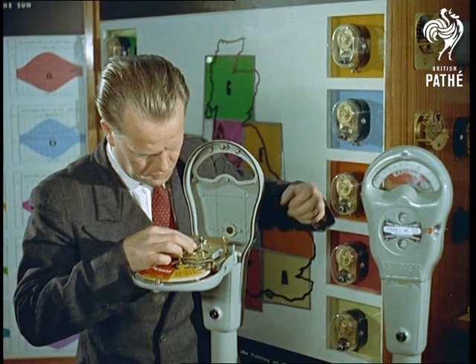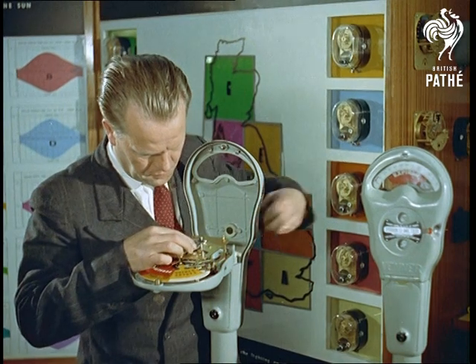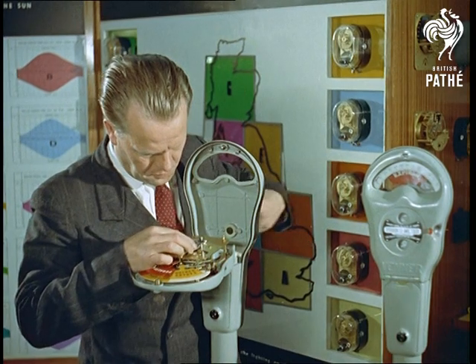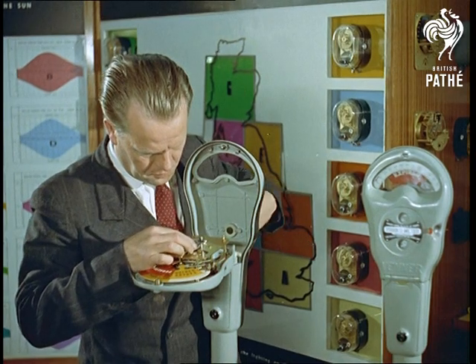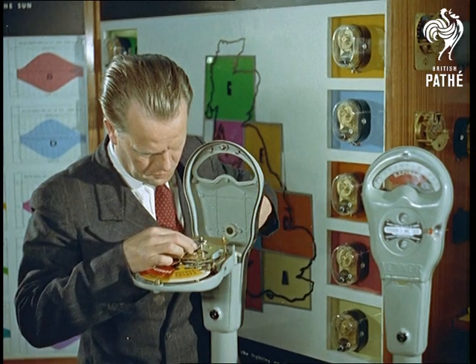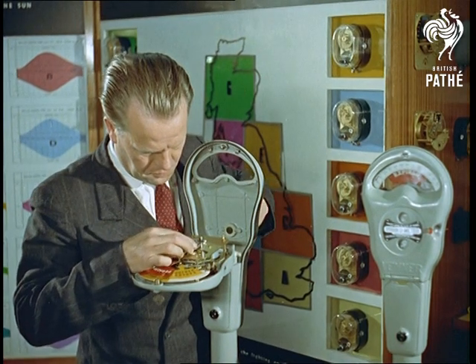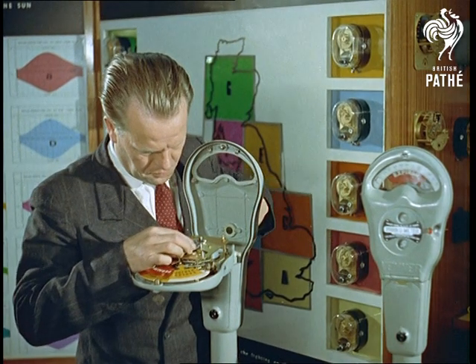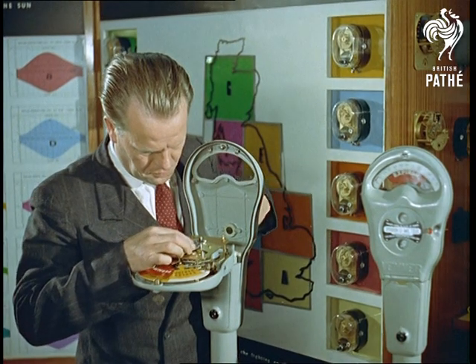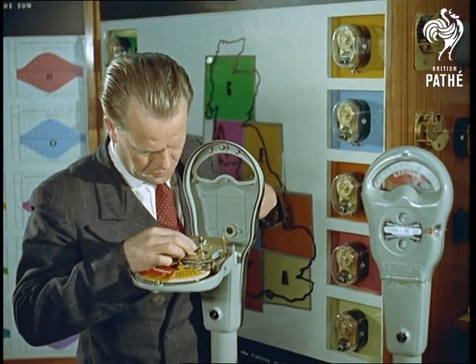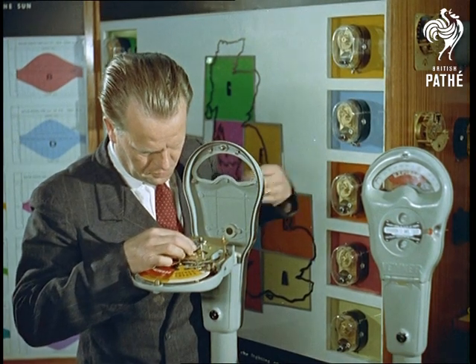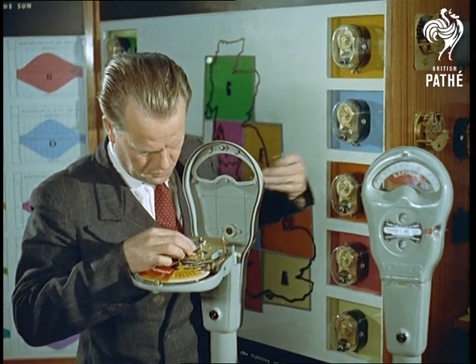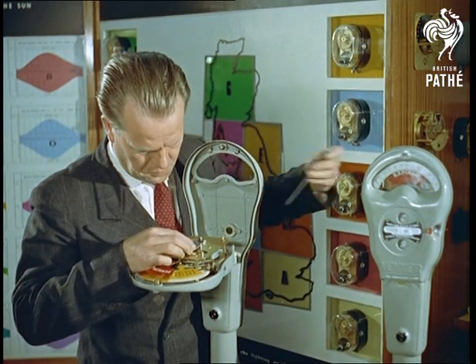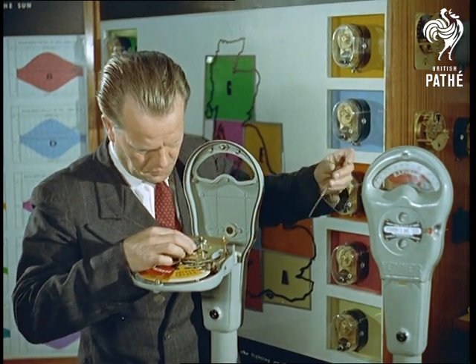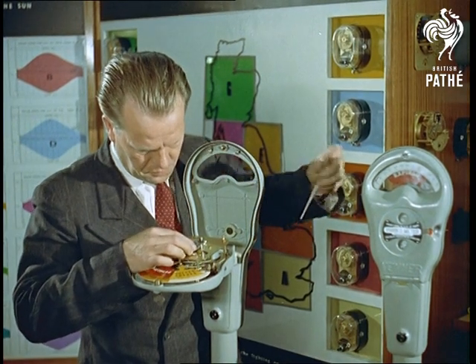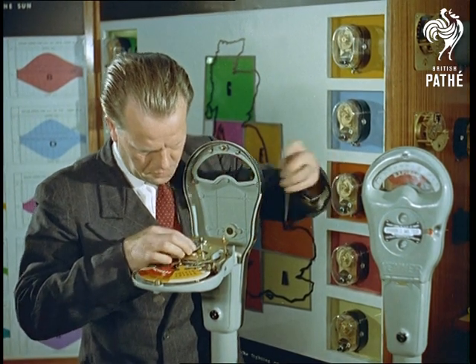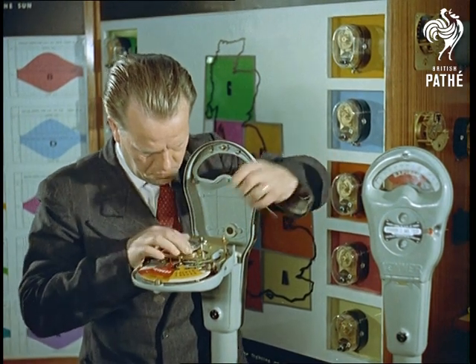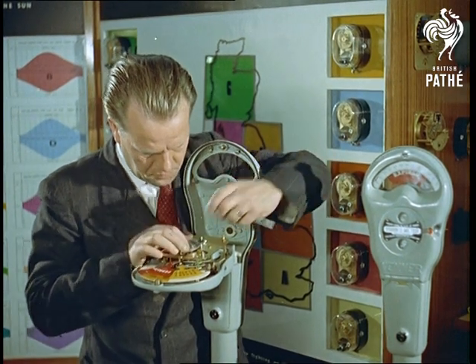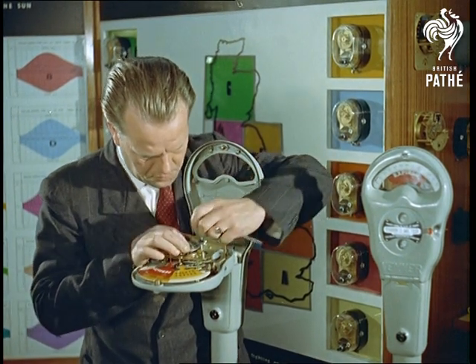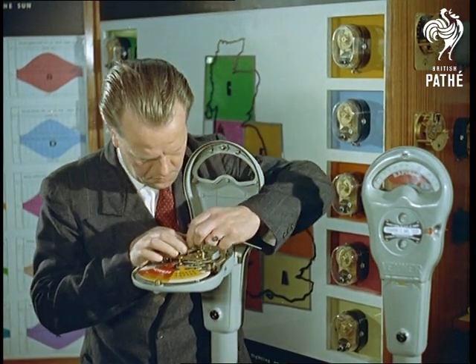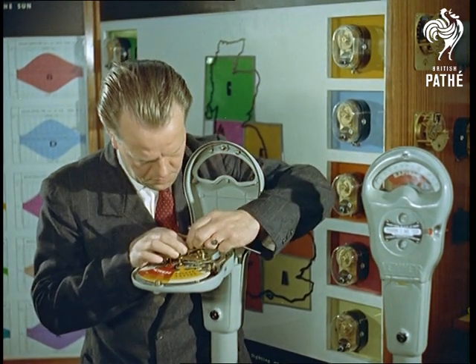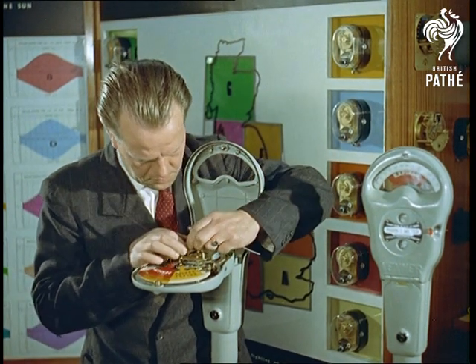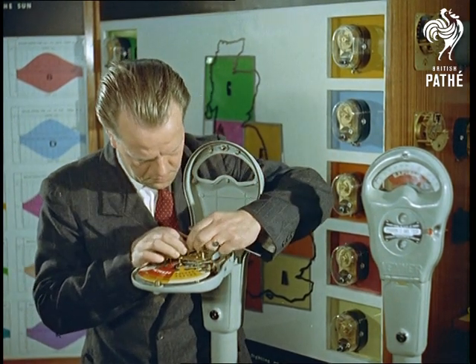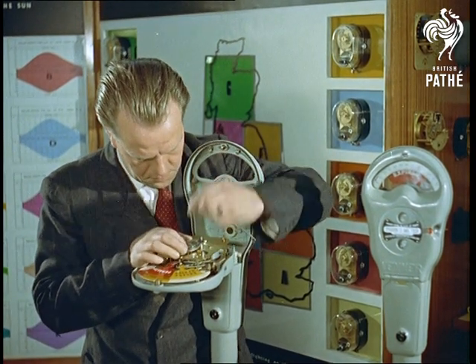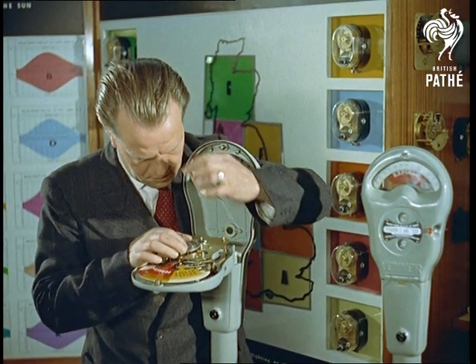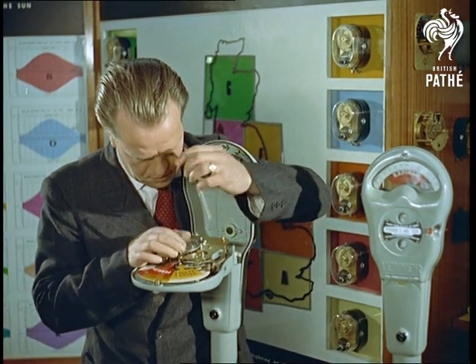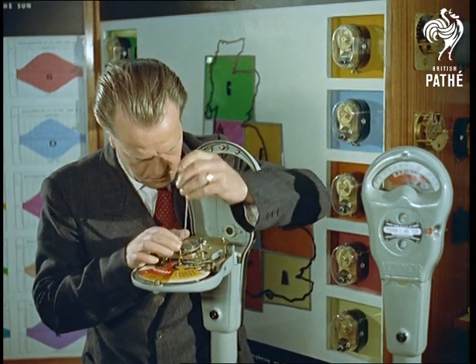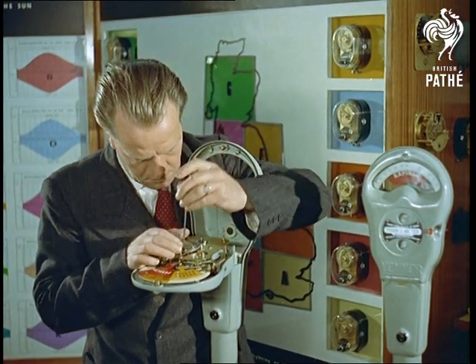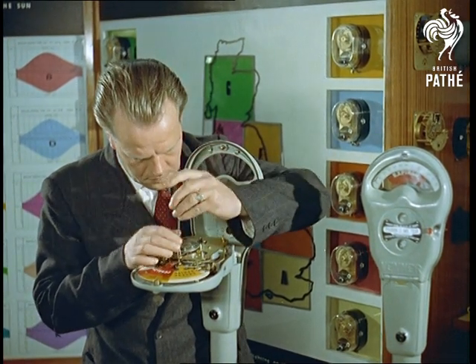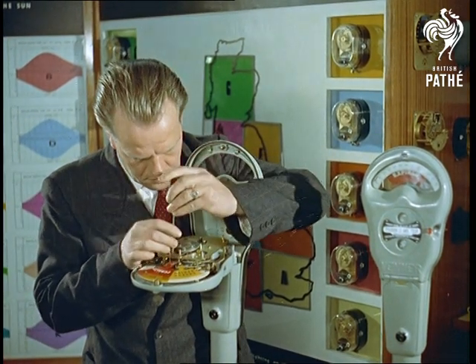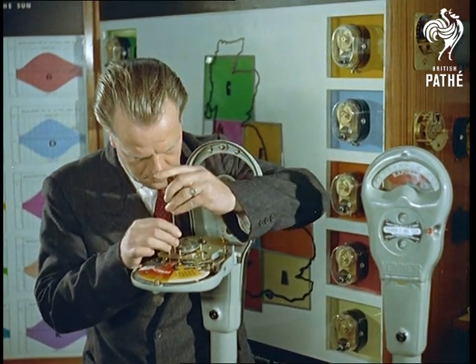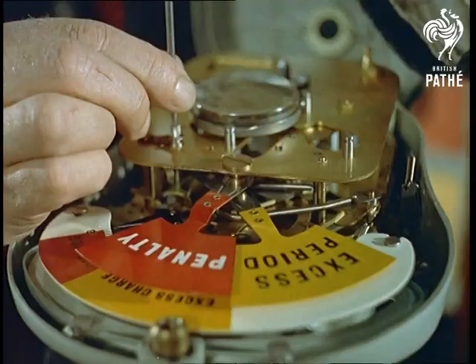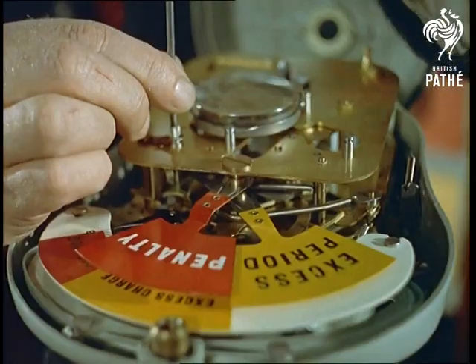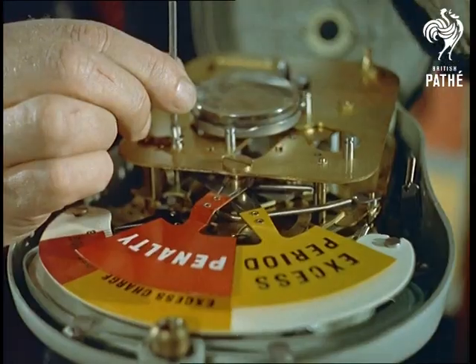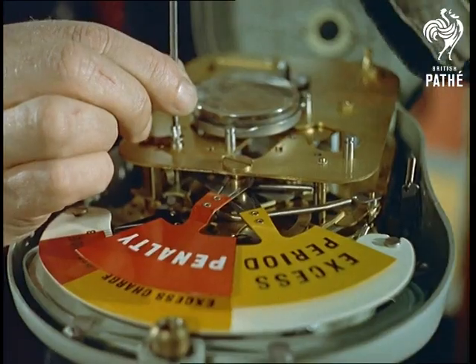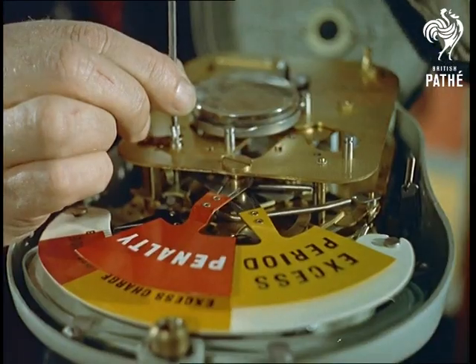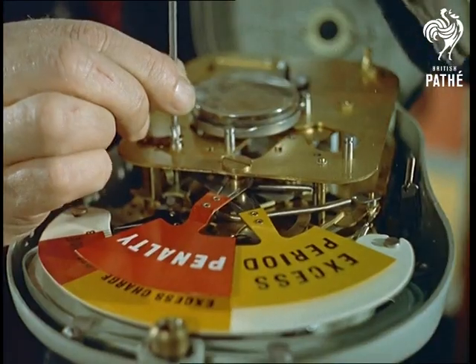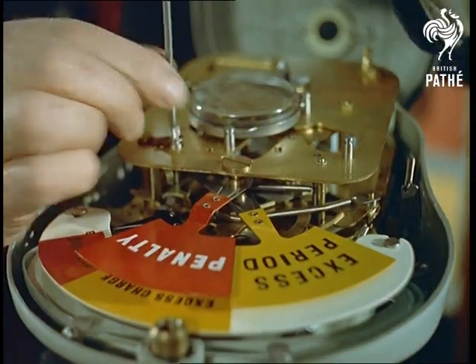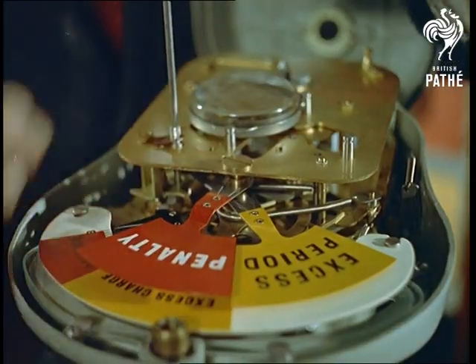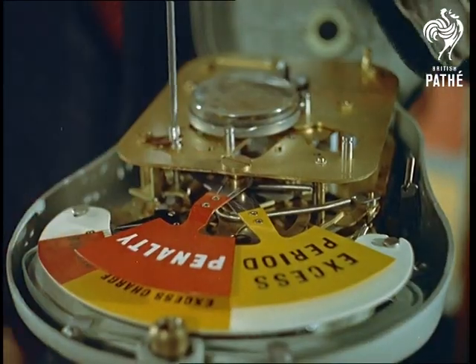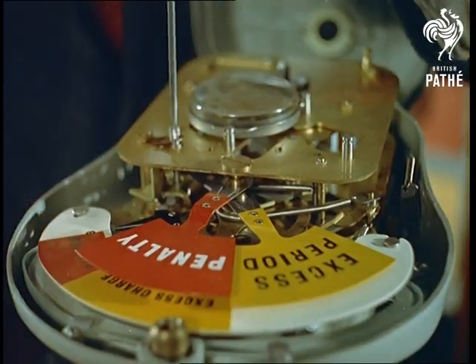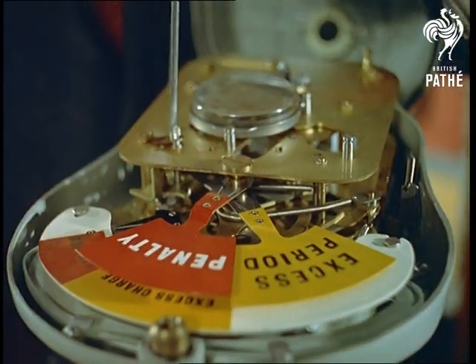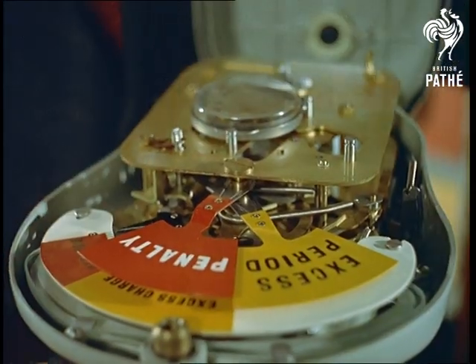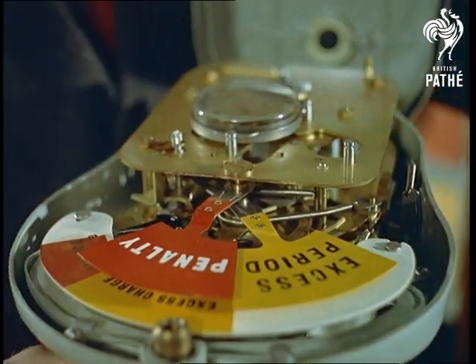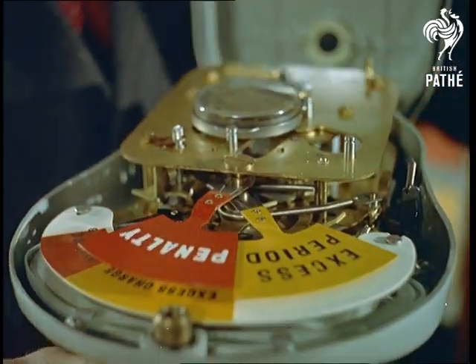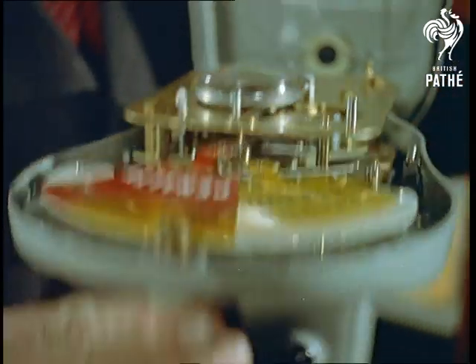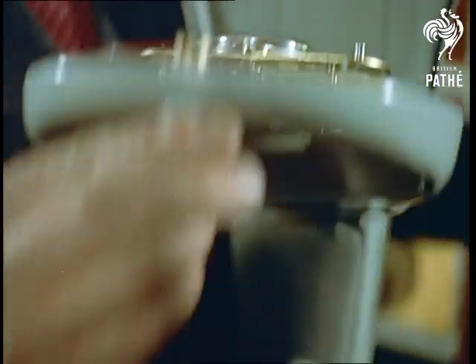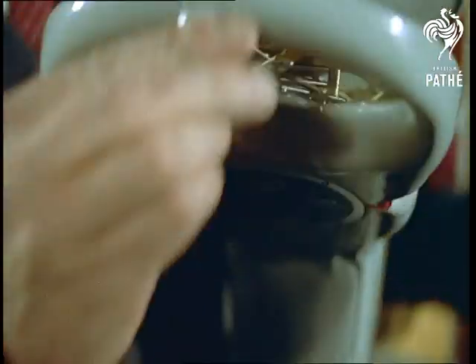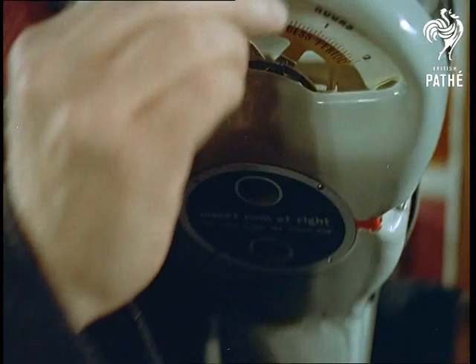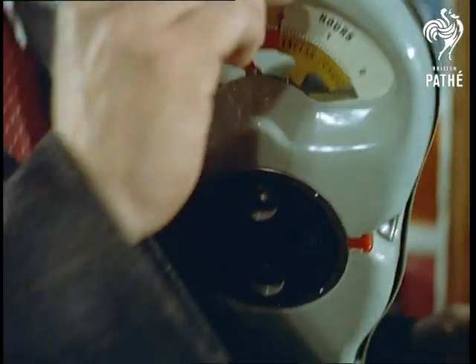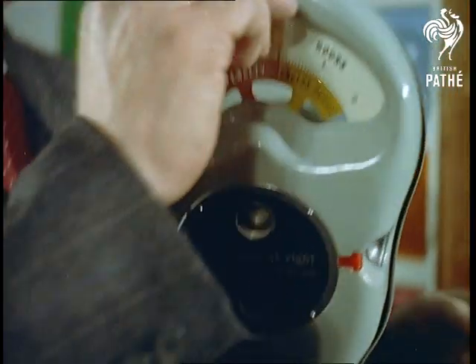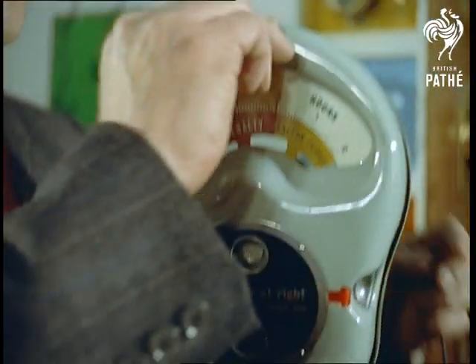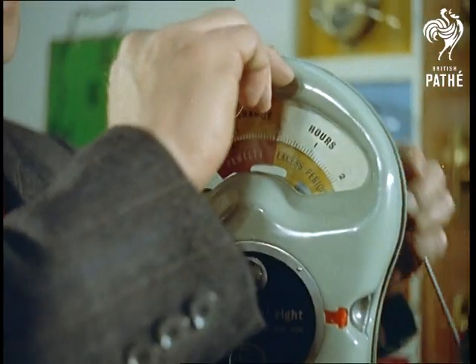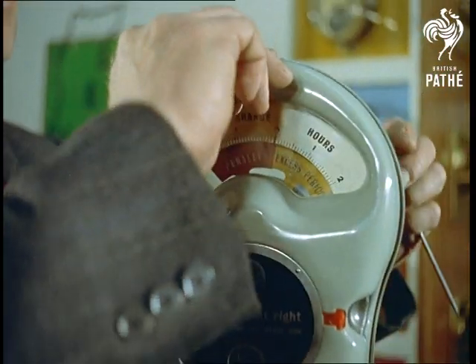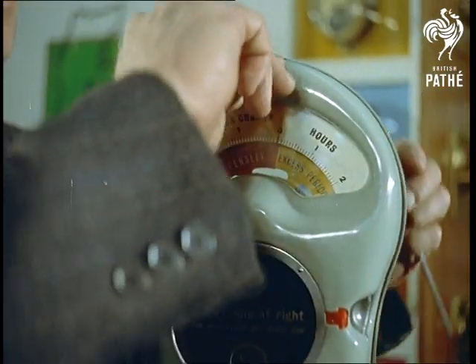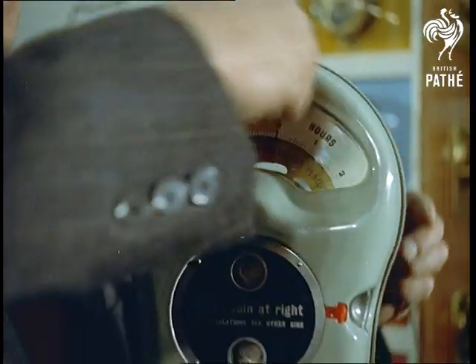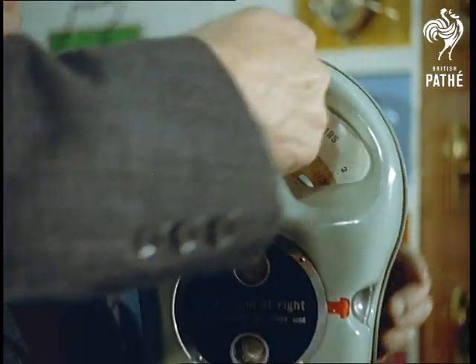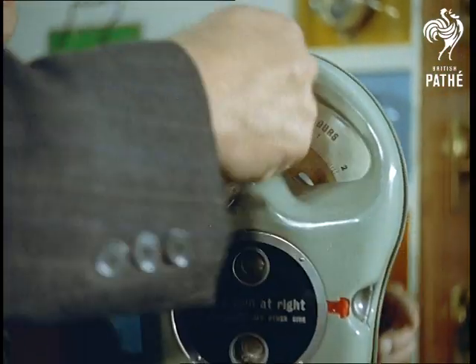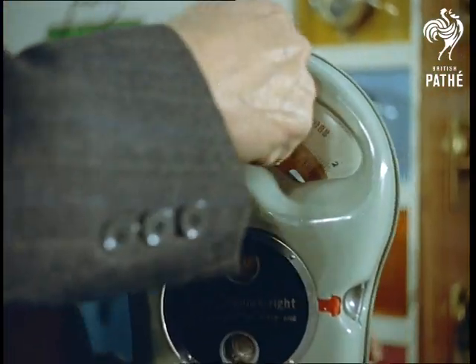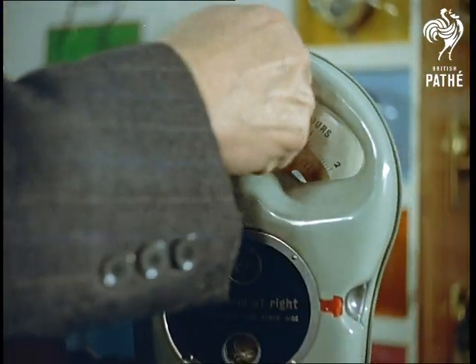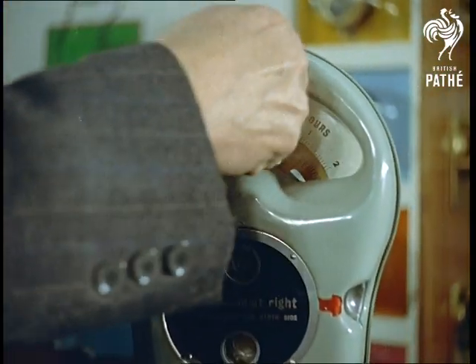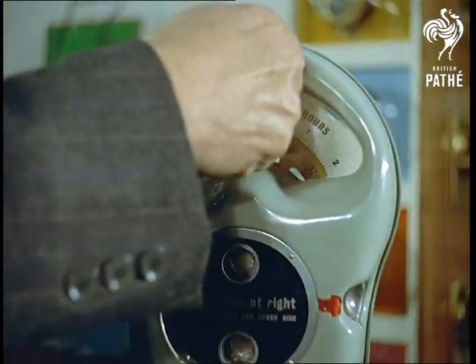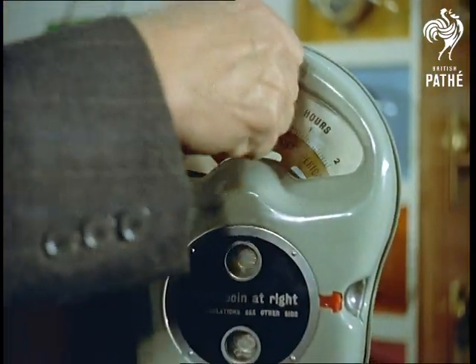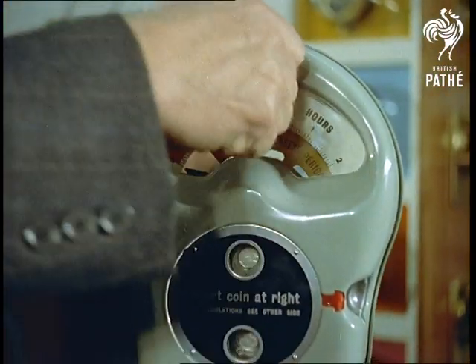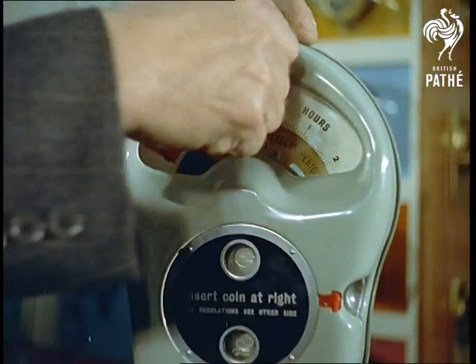Finally, one ingenious clock no one has any time for: the parking meter. Why don't these inventors mind their own business?